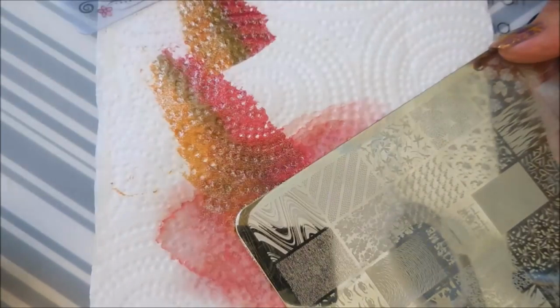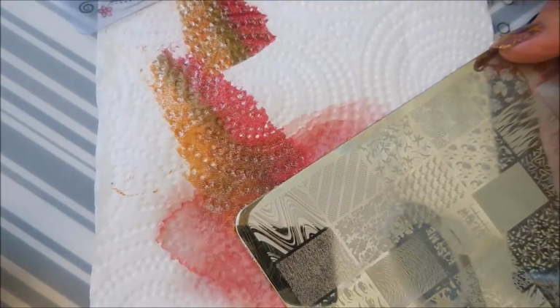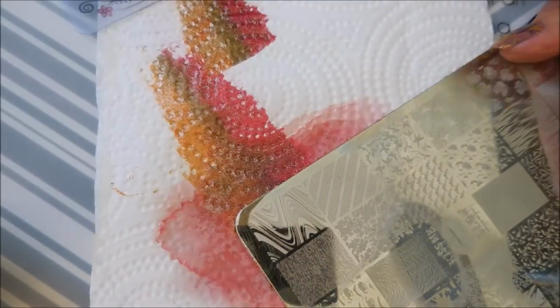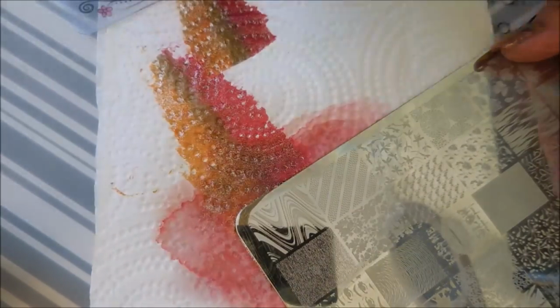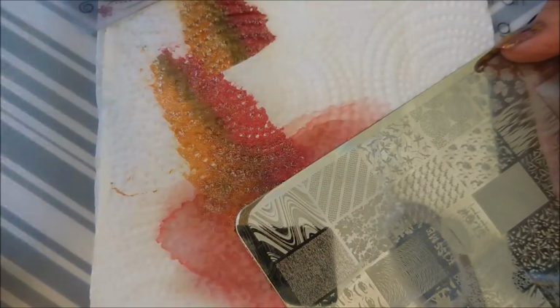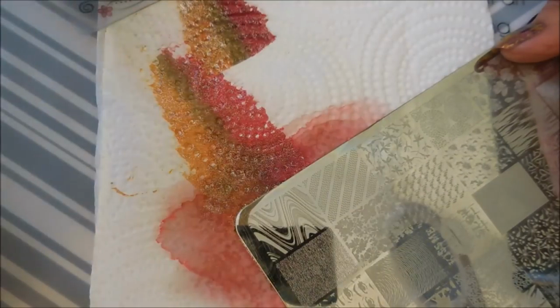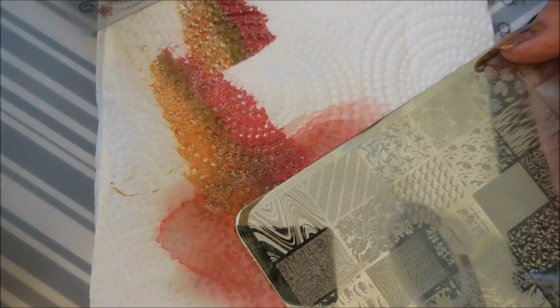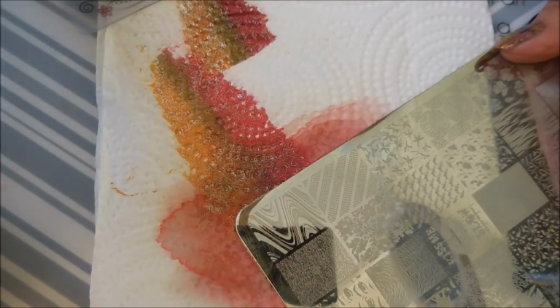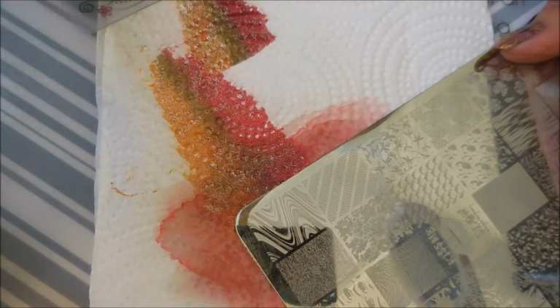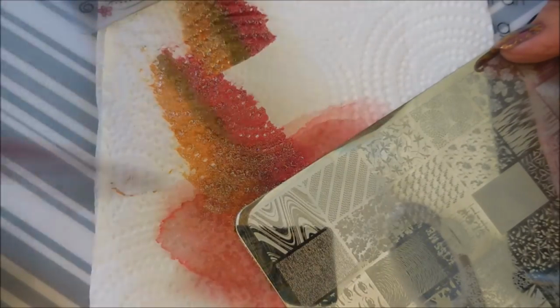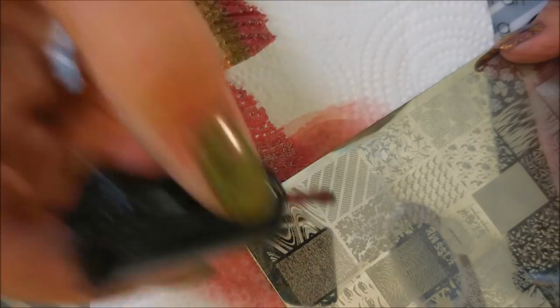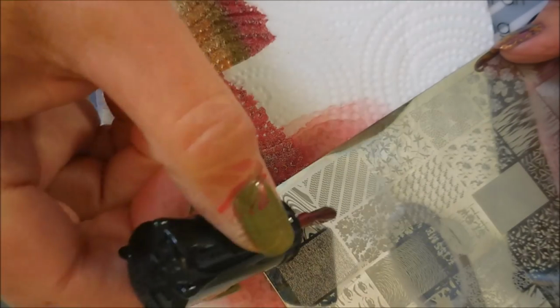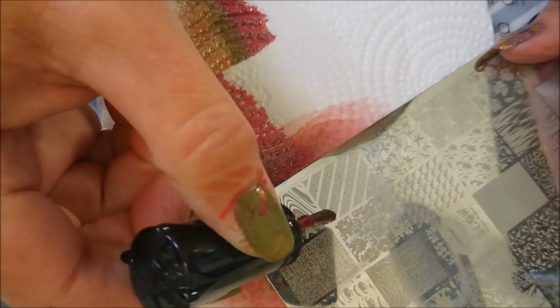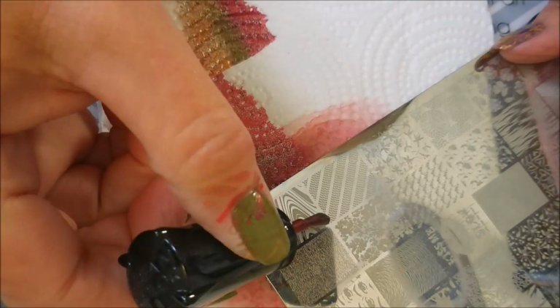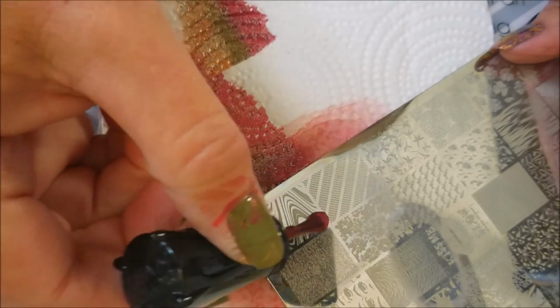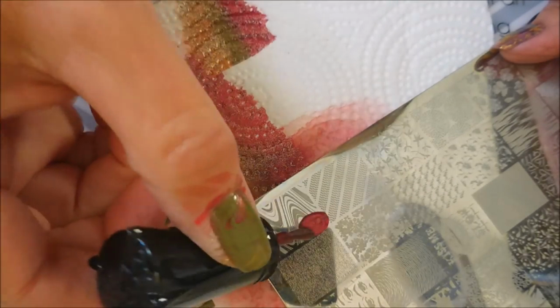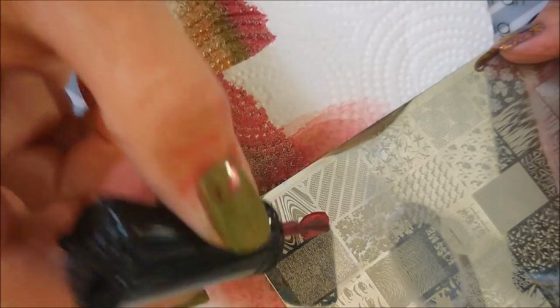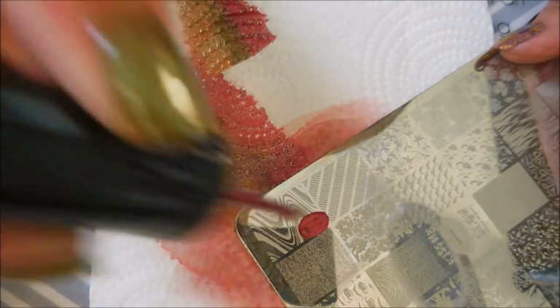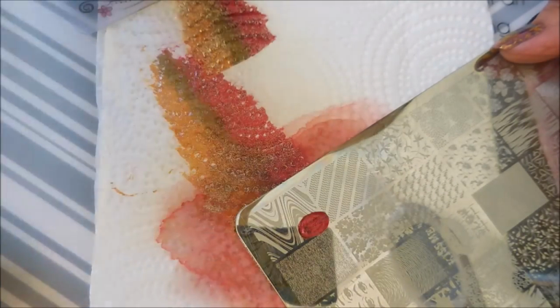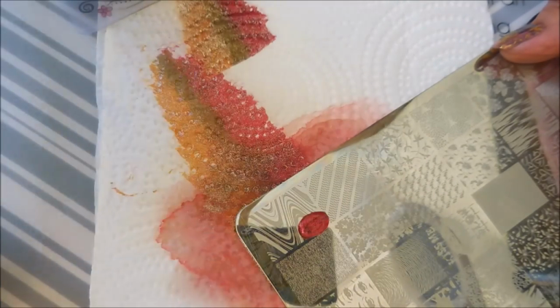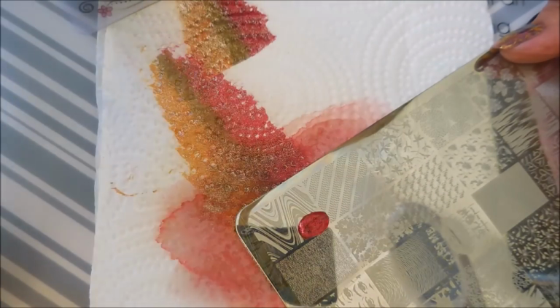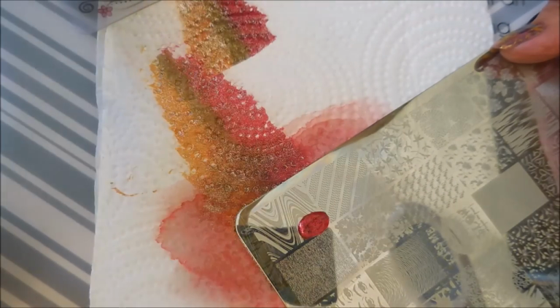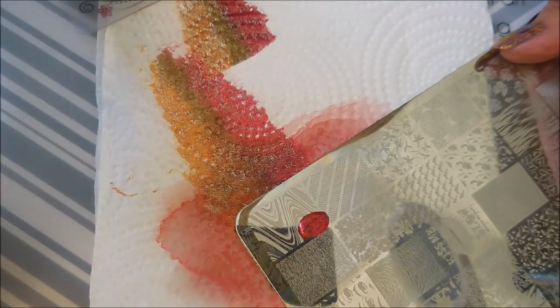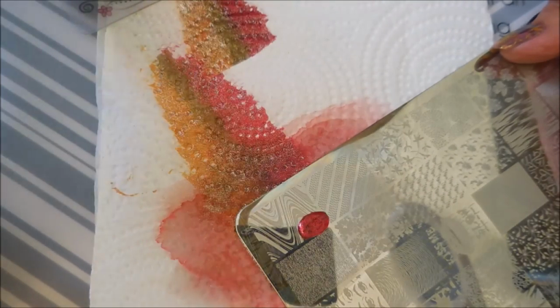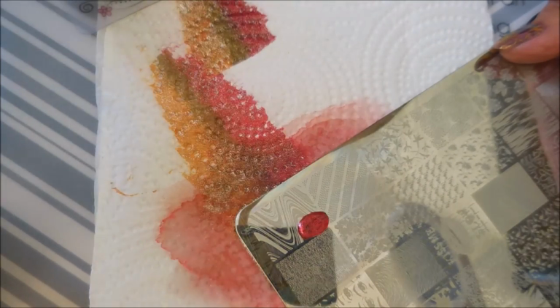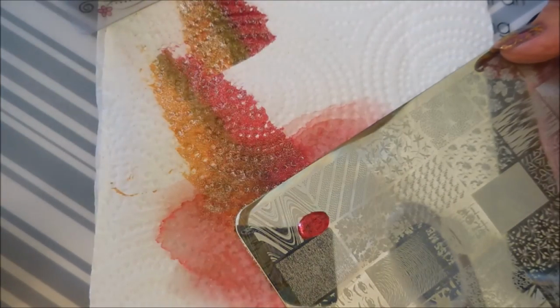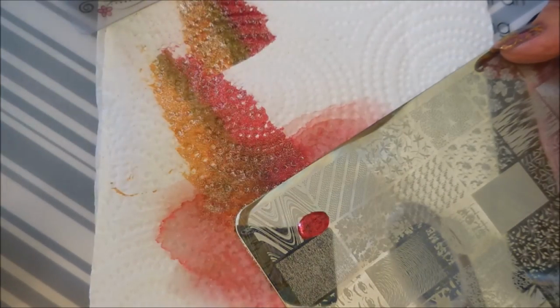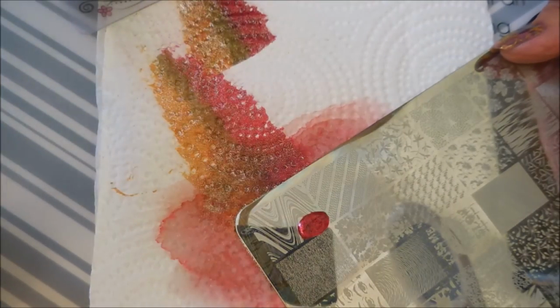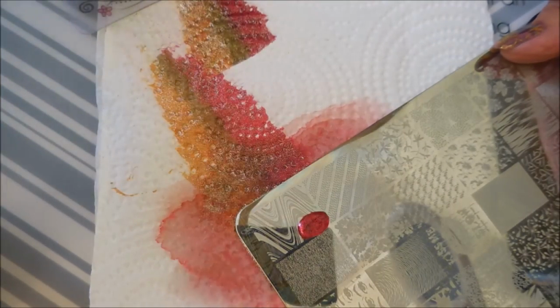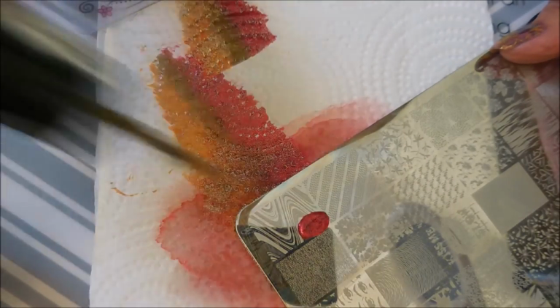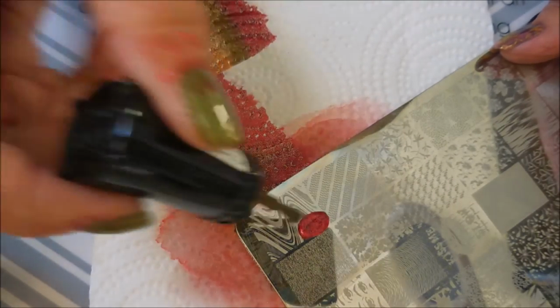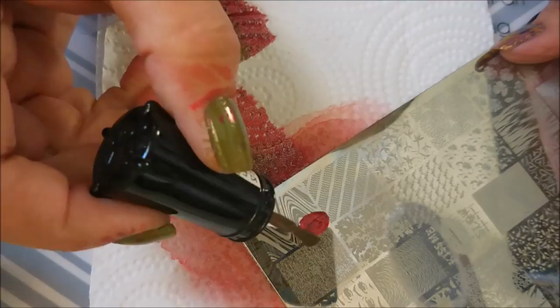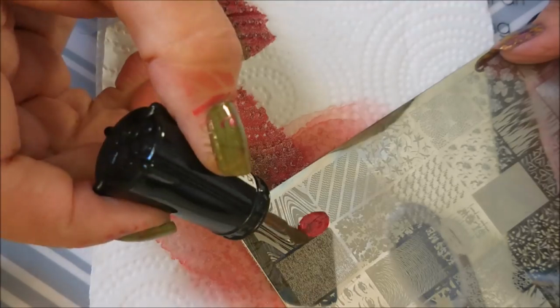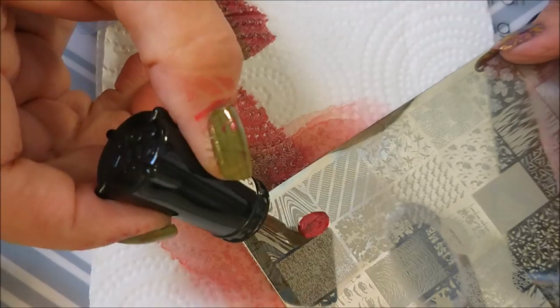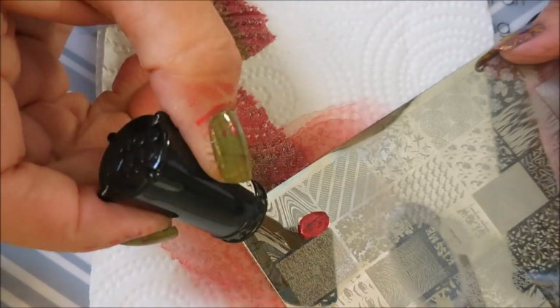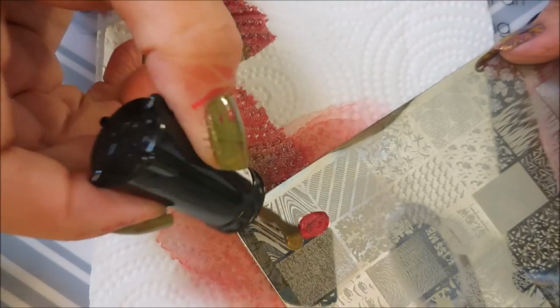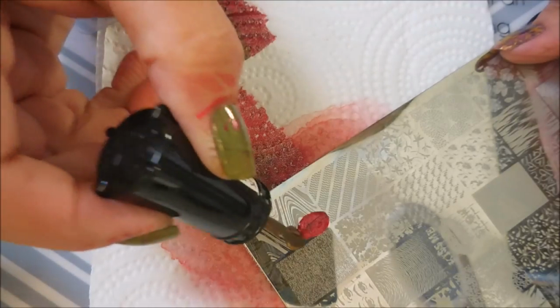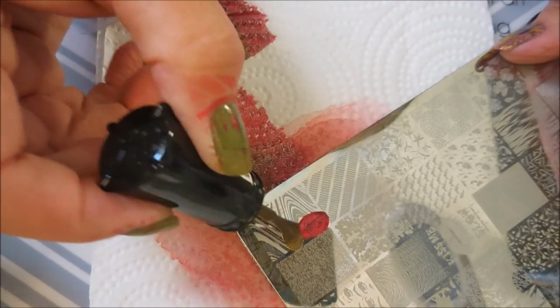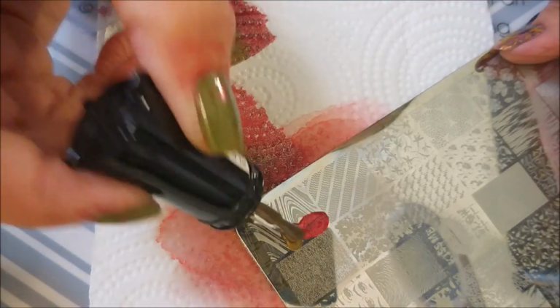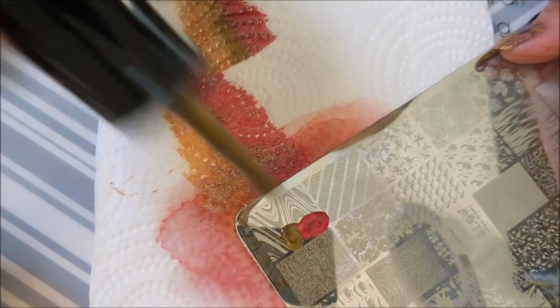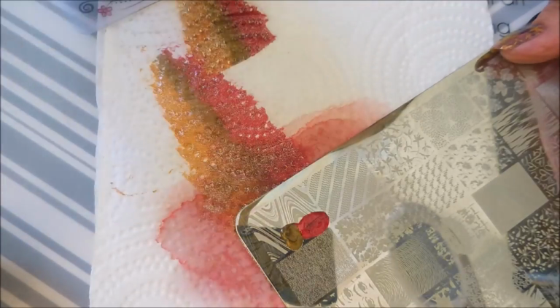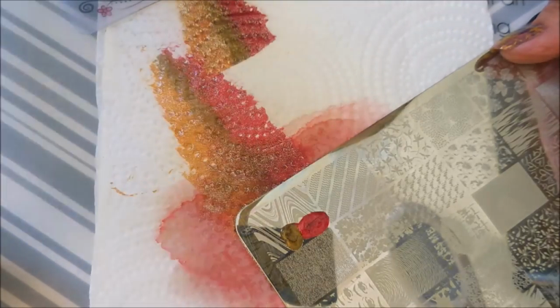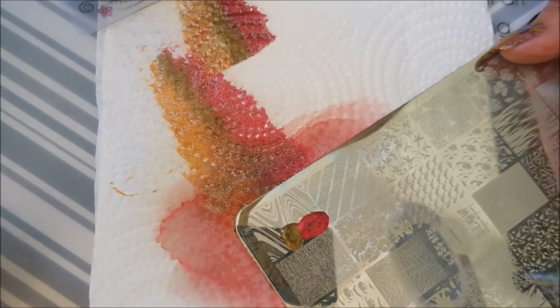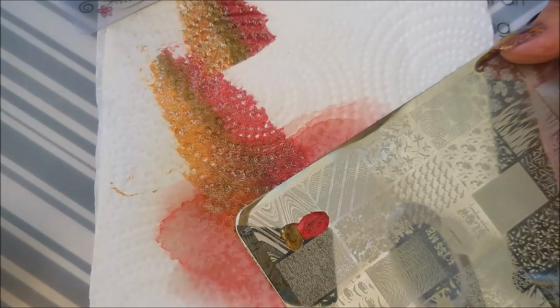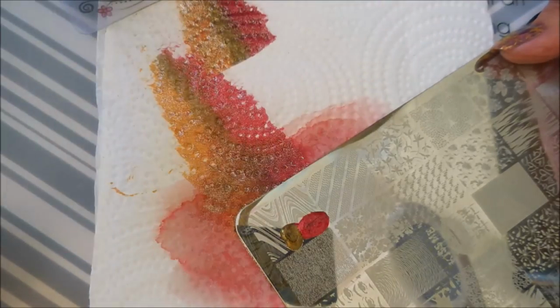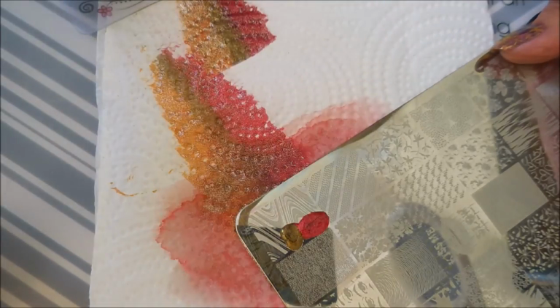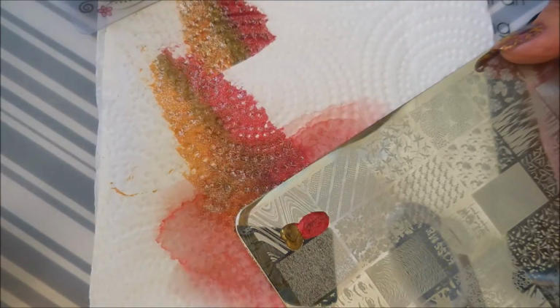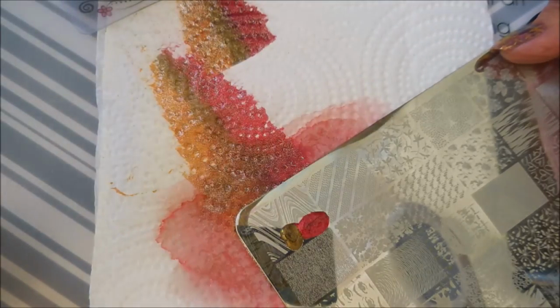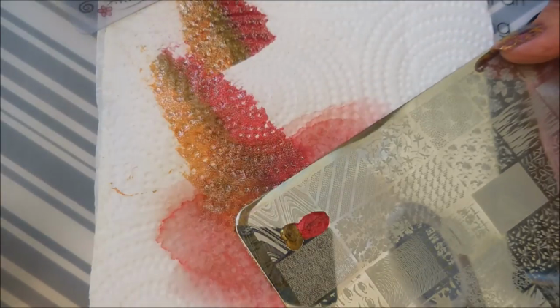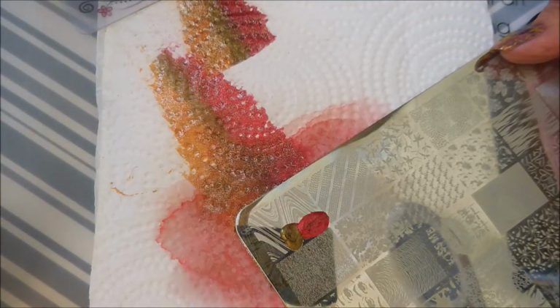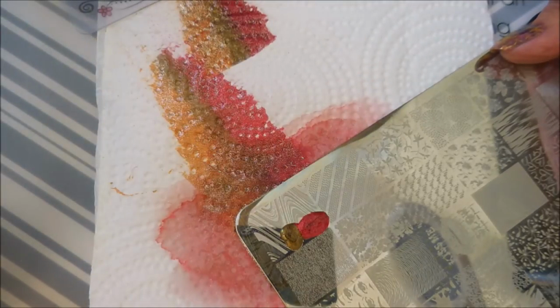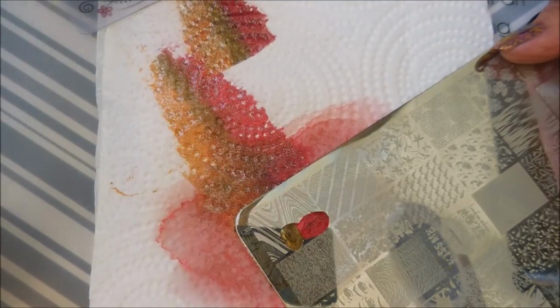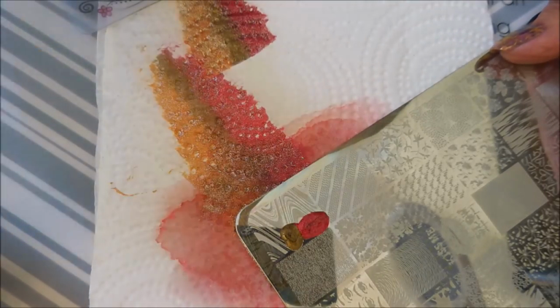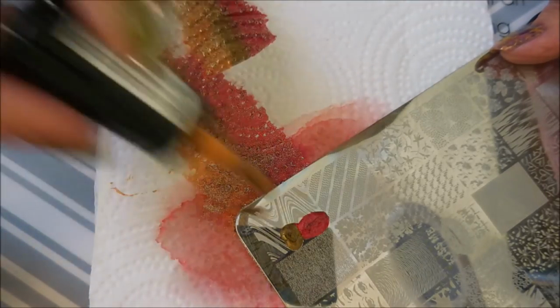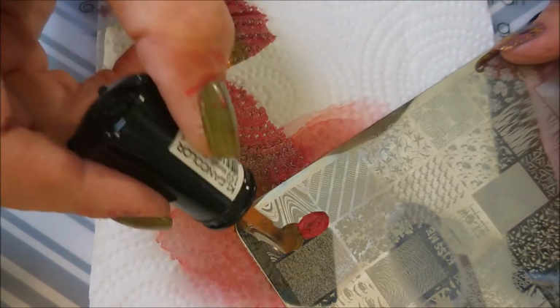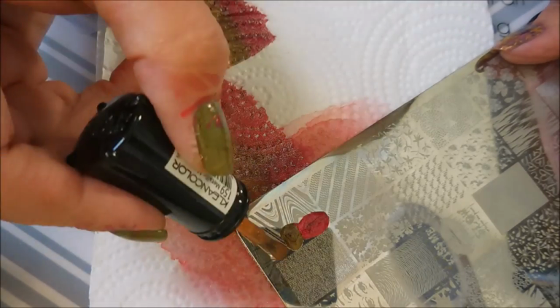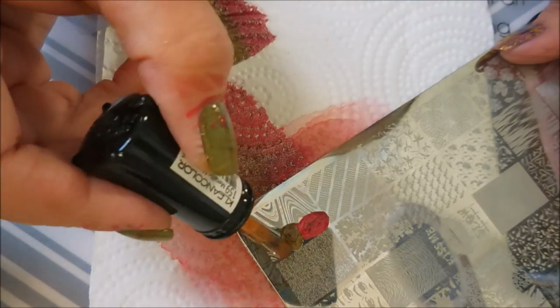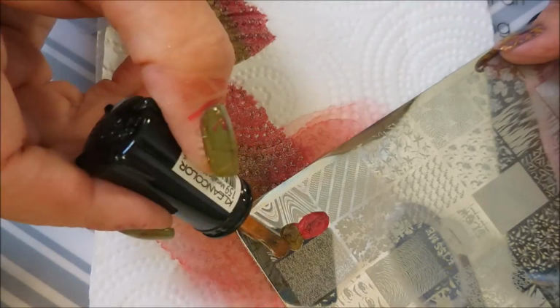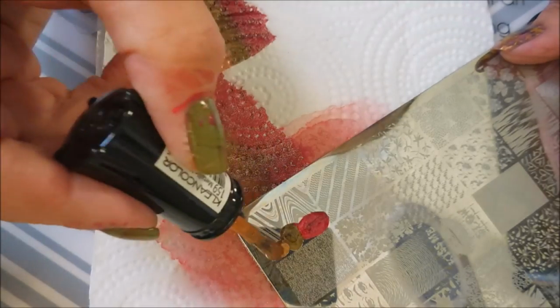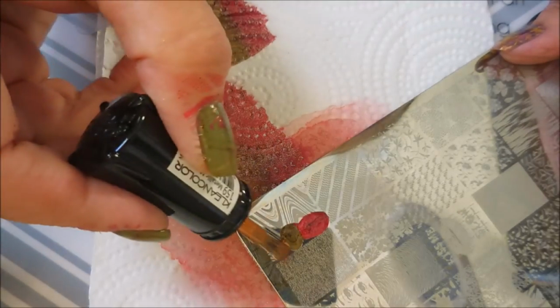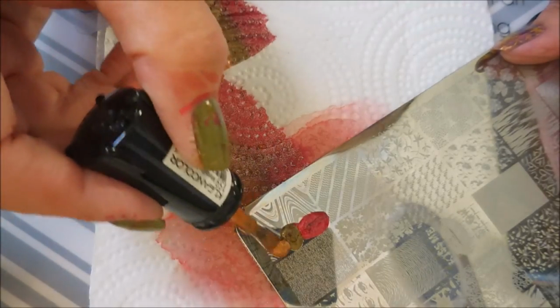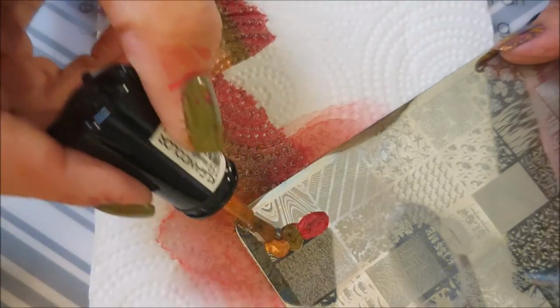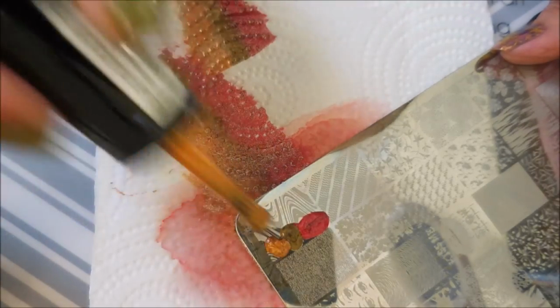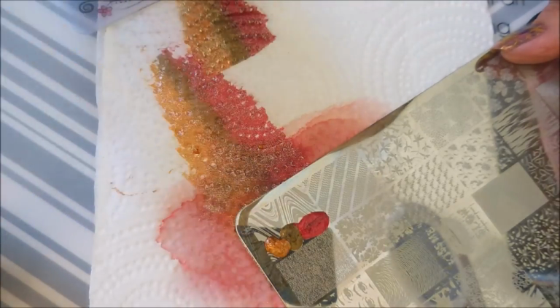I am cleaning off my plate in between designs with just pure acetone and a cotton ball.